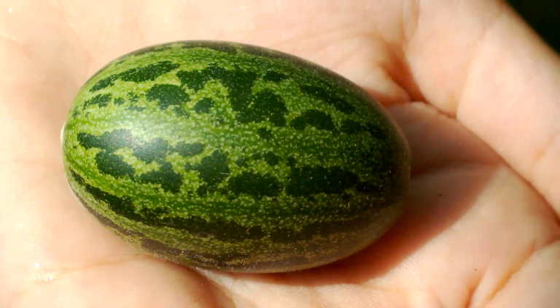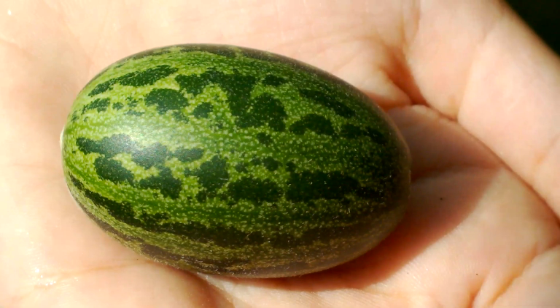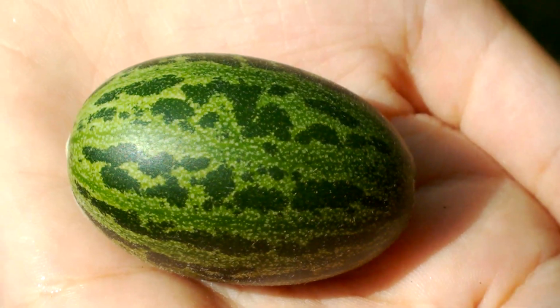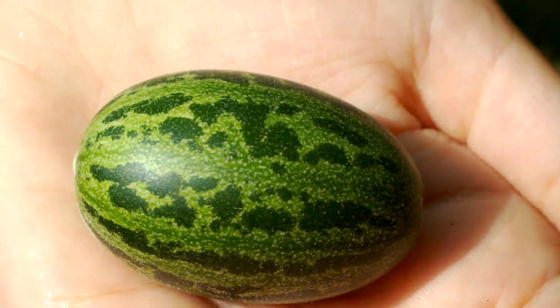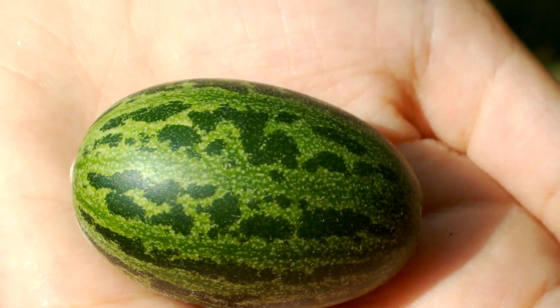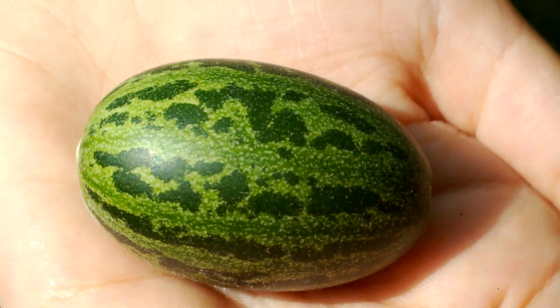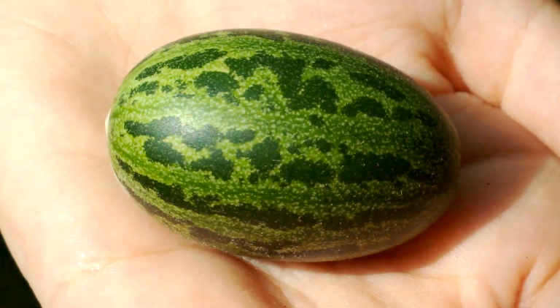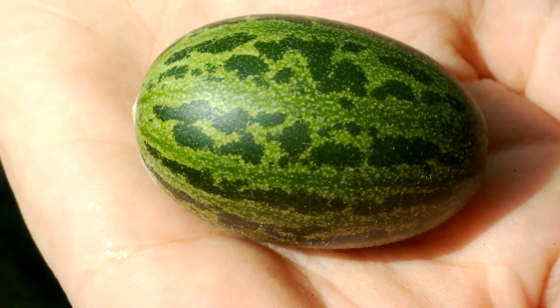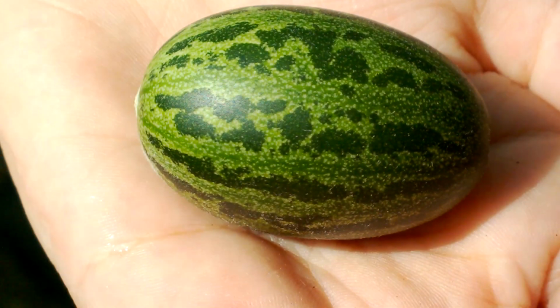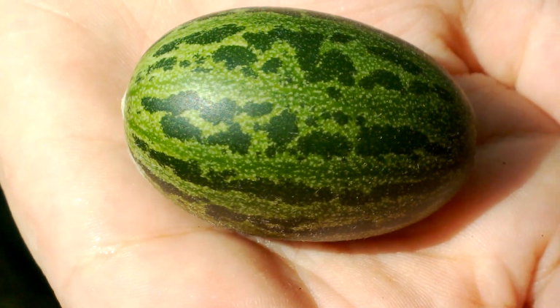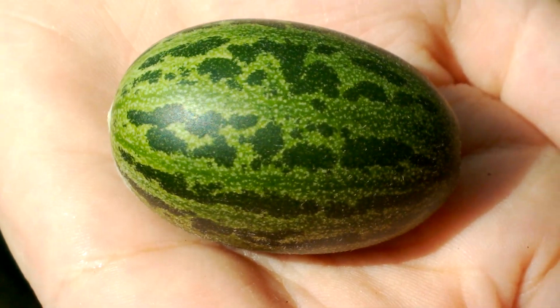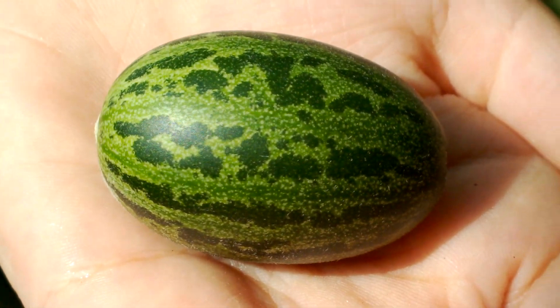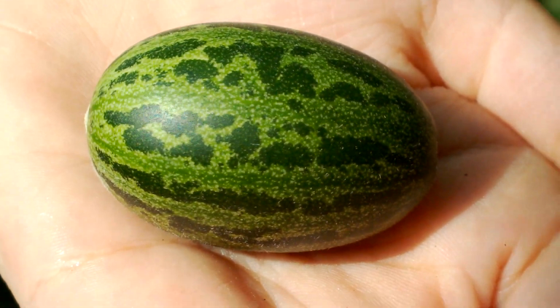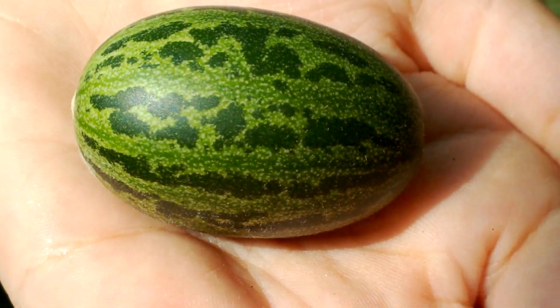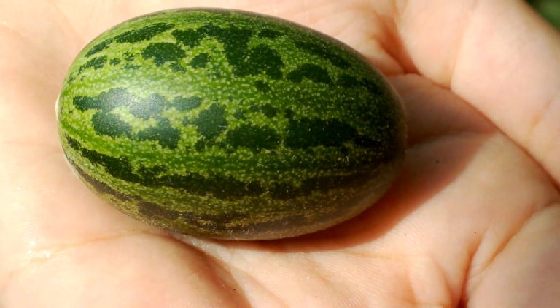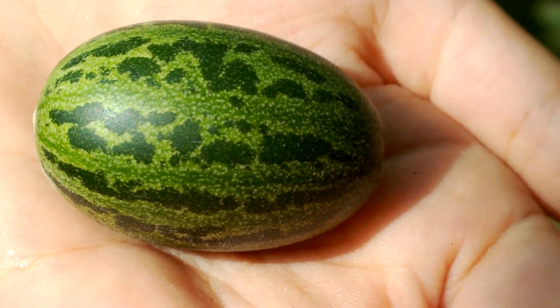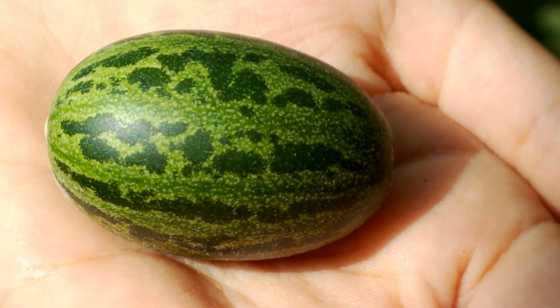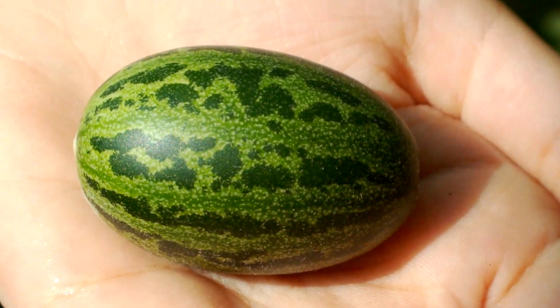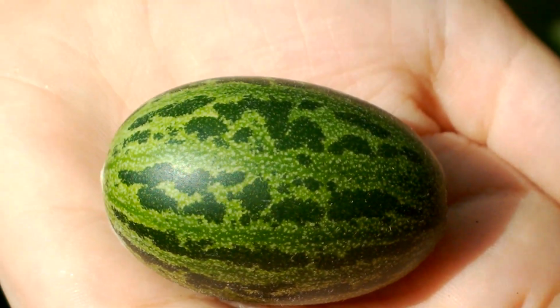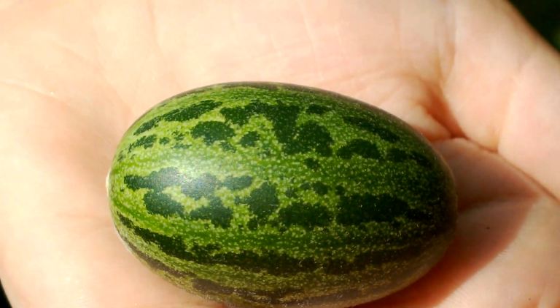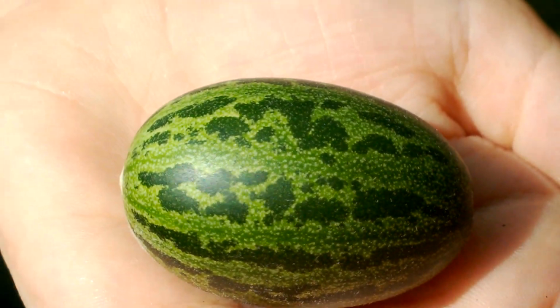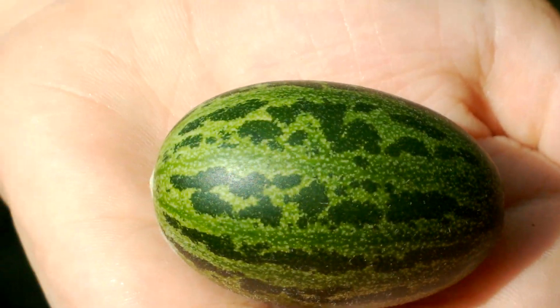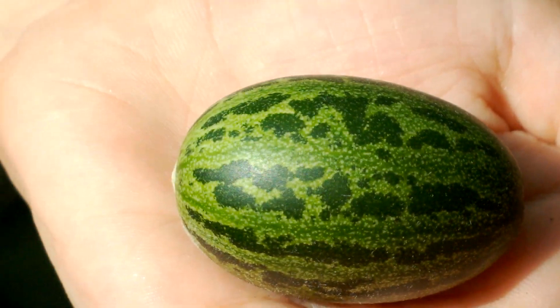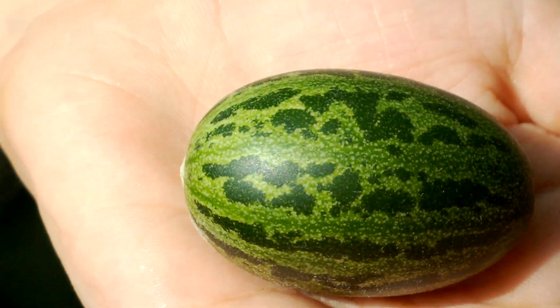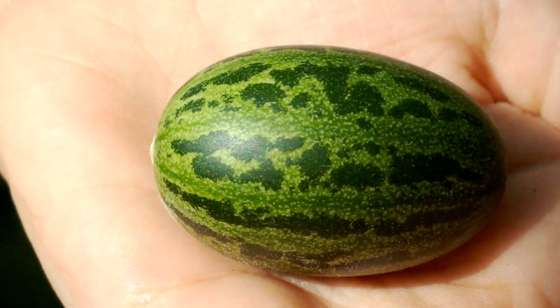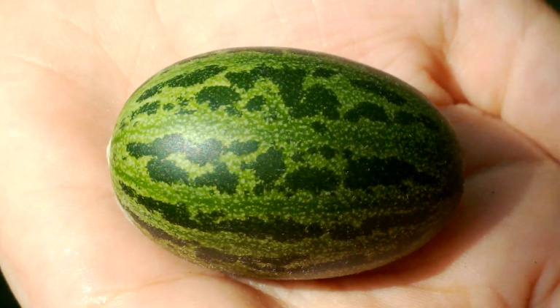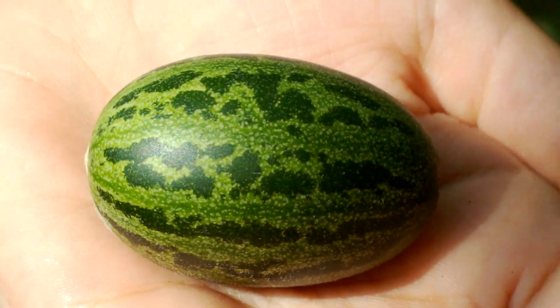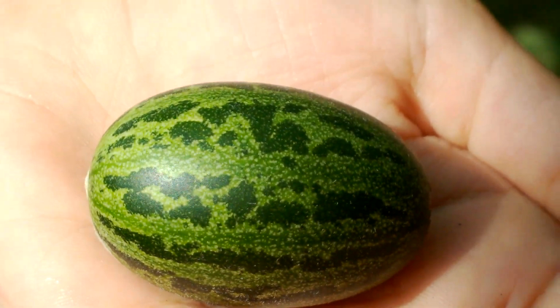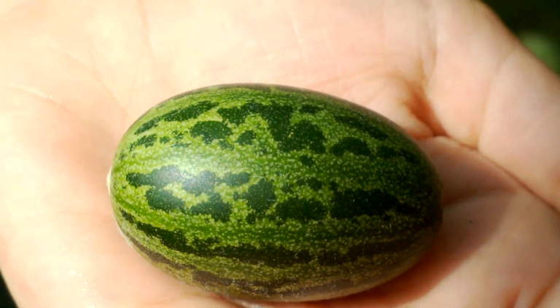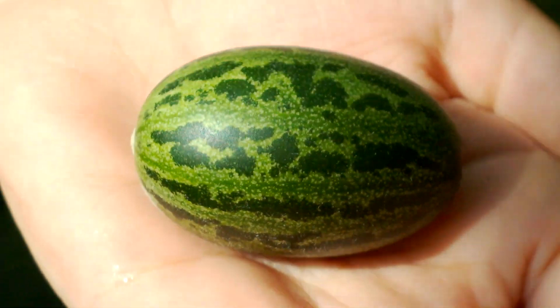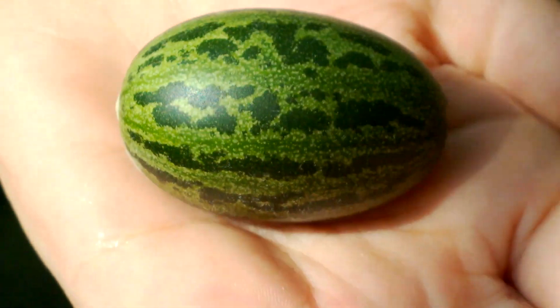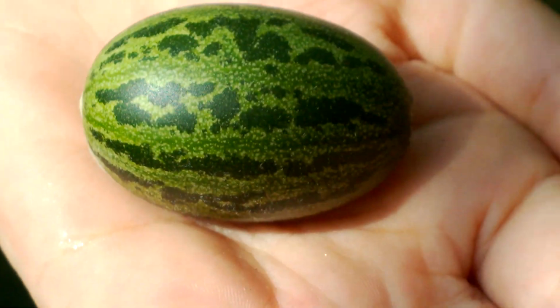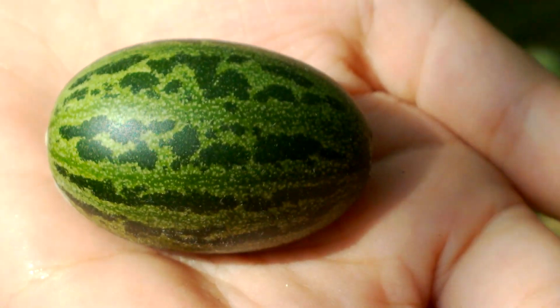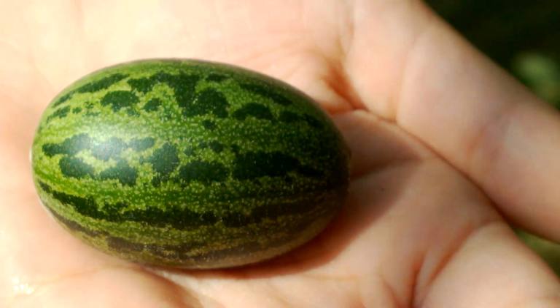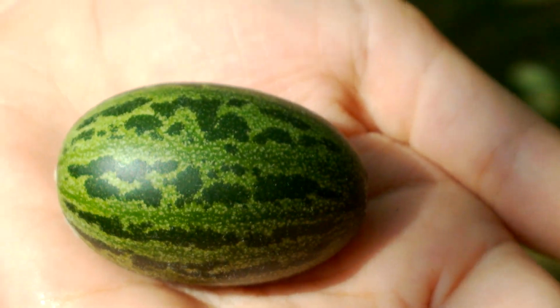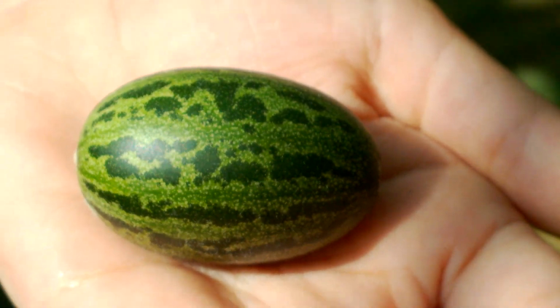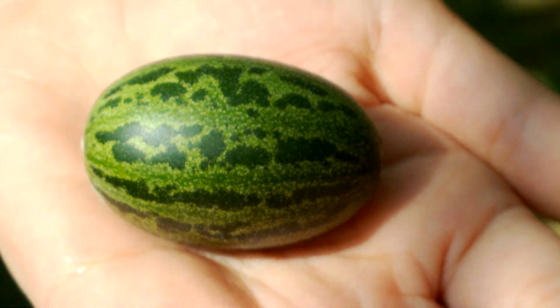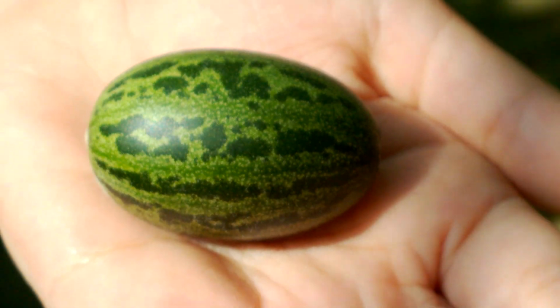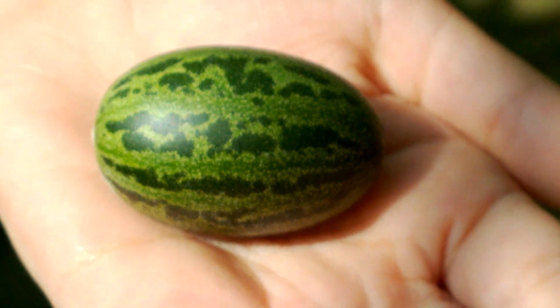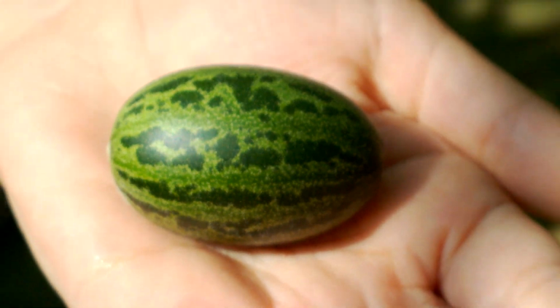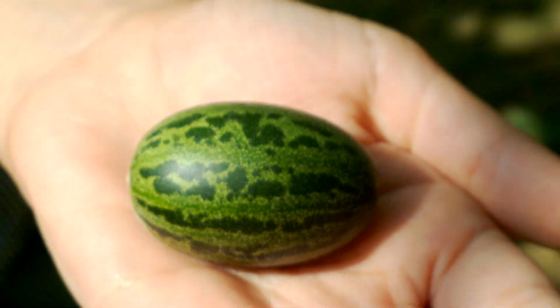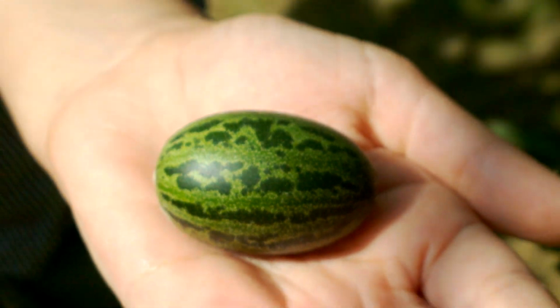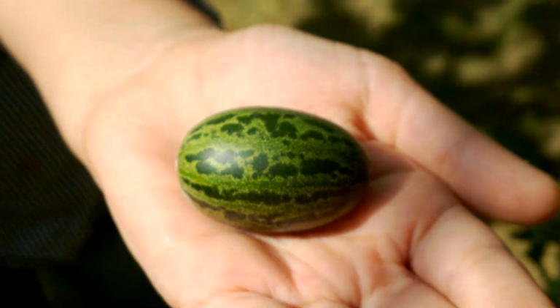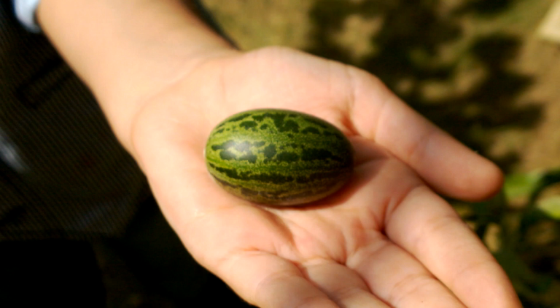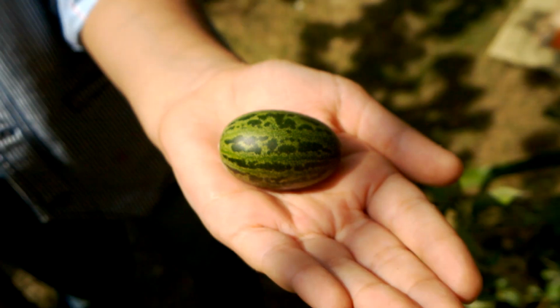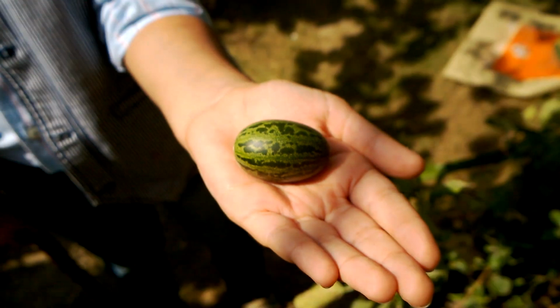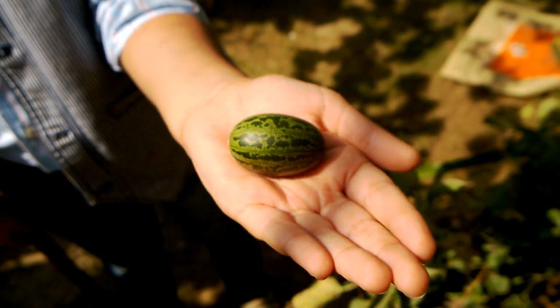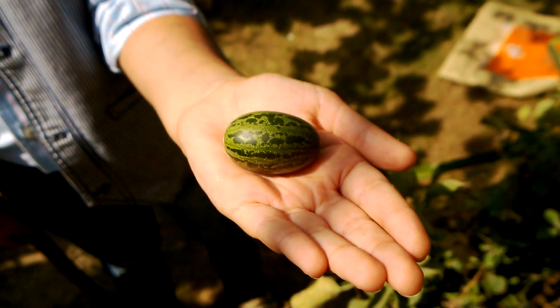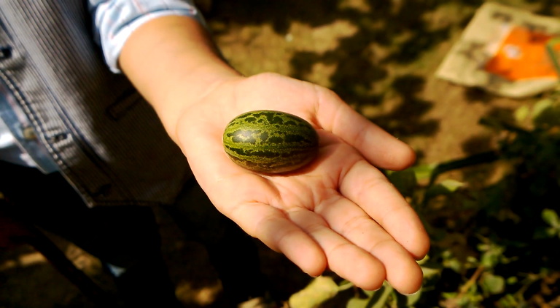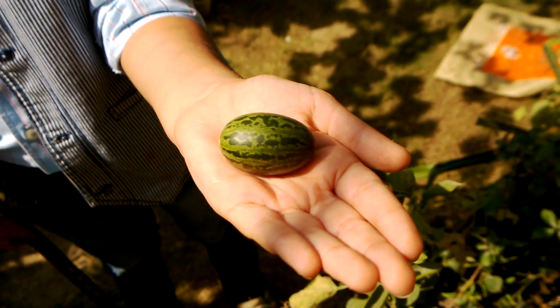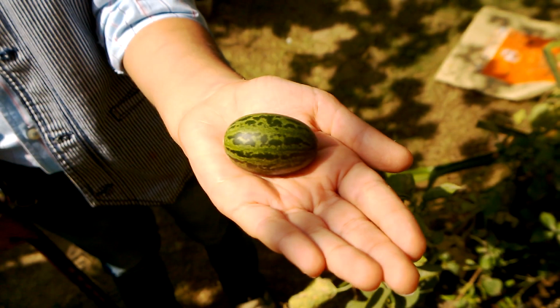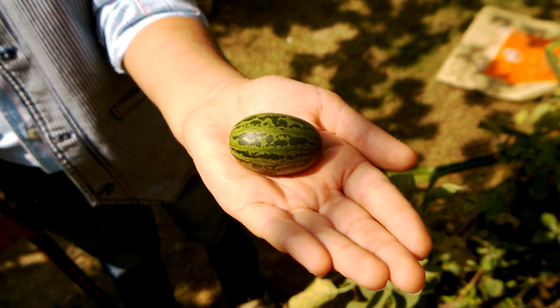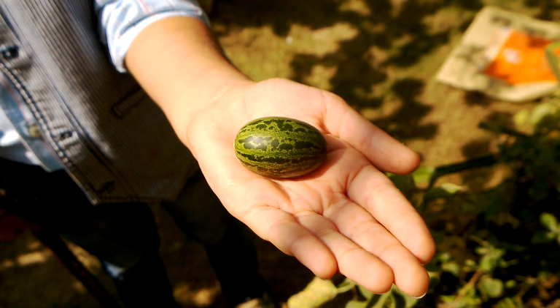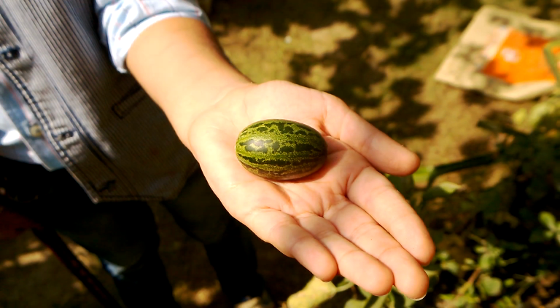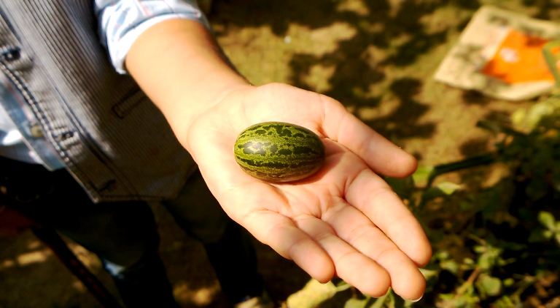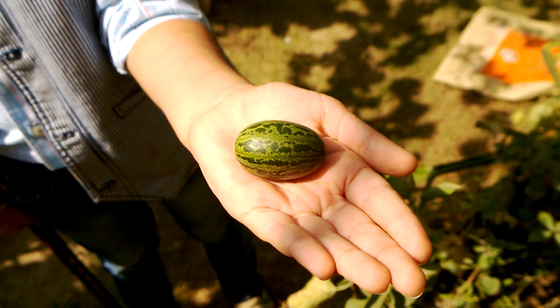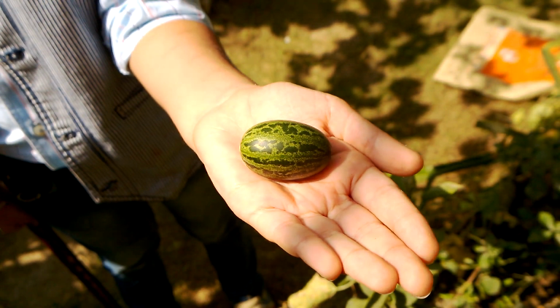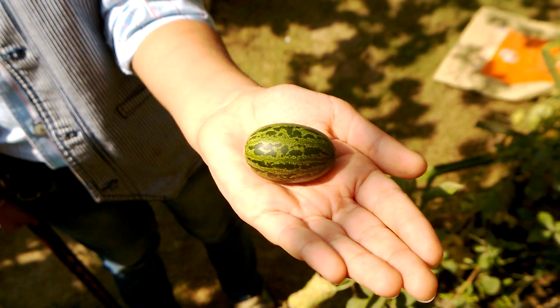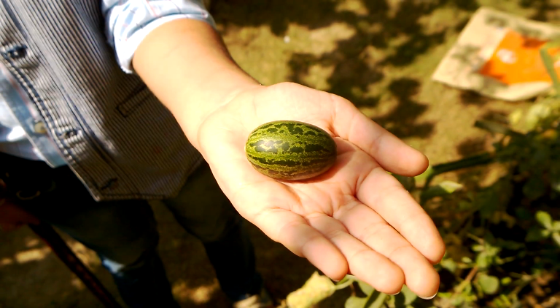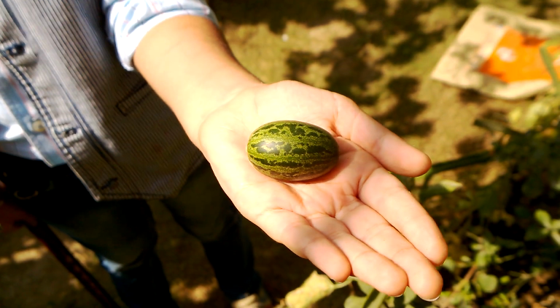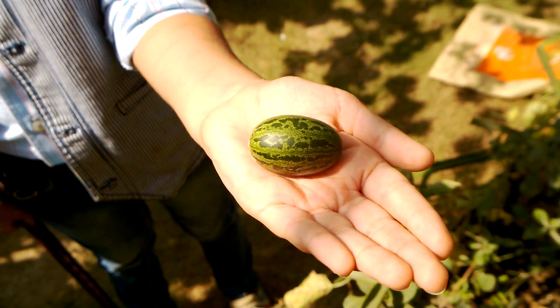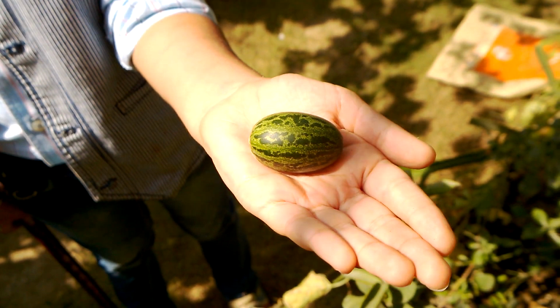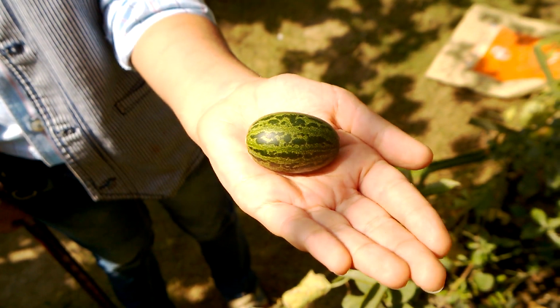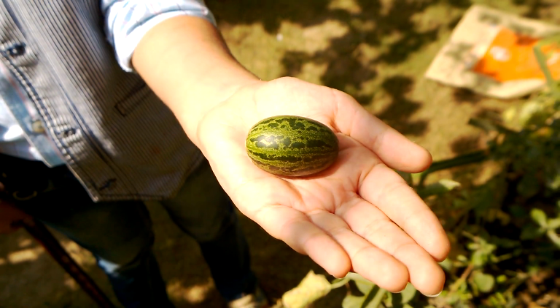What a wonderful green day it is today! And no, this is not a watermelon from the Lilliput land from Gulliver's Travels.